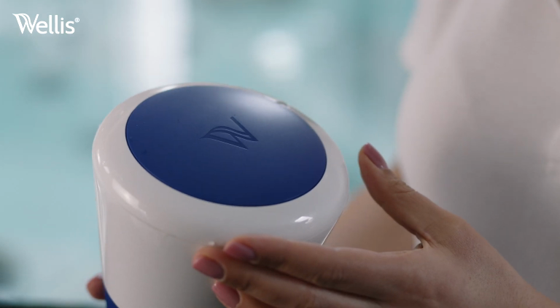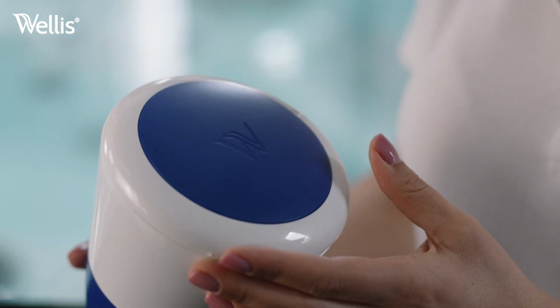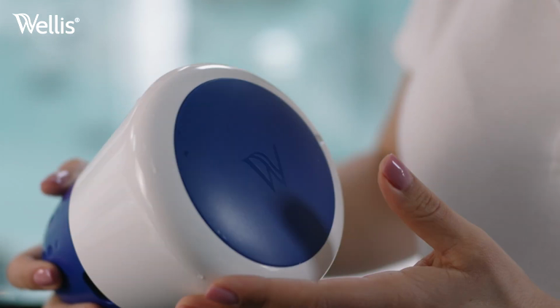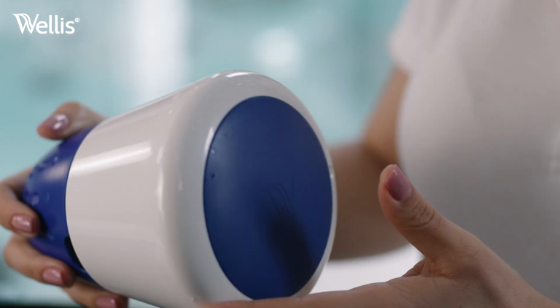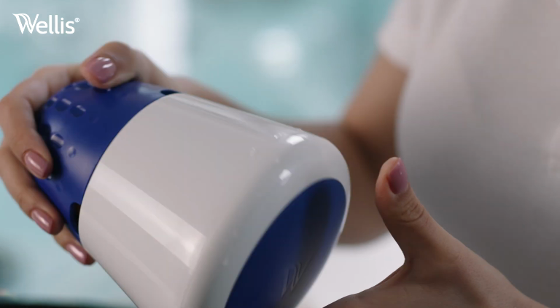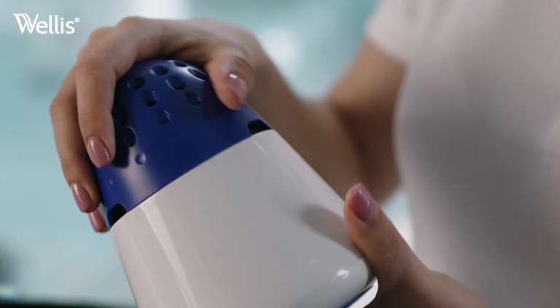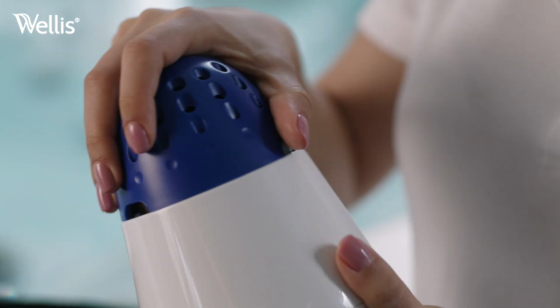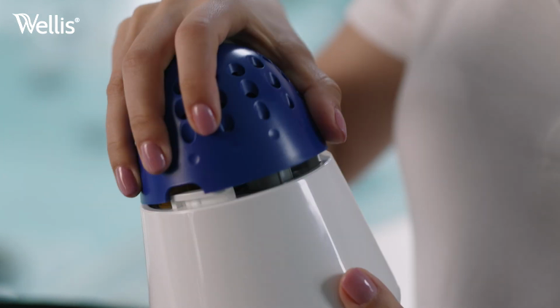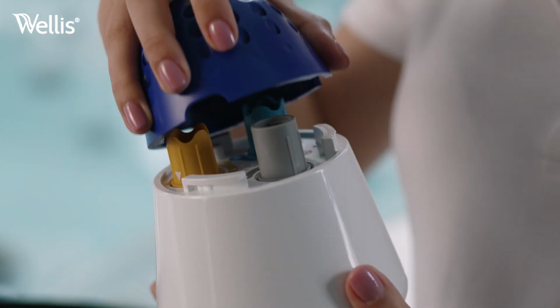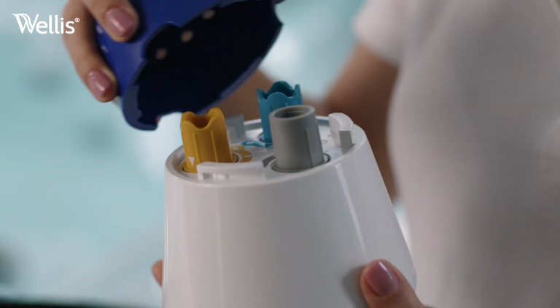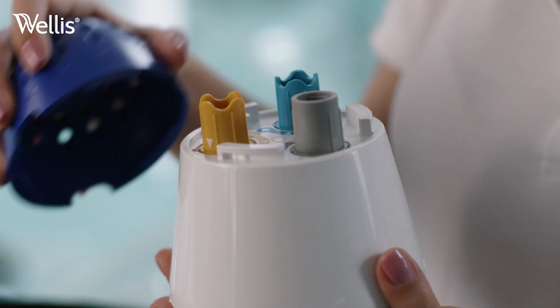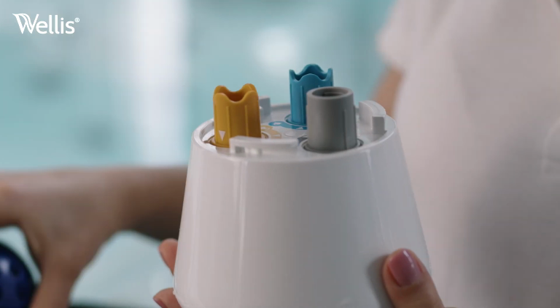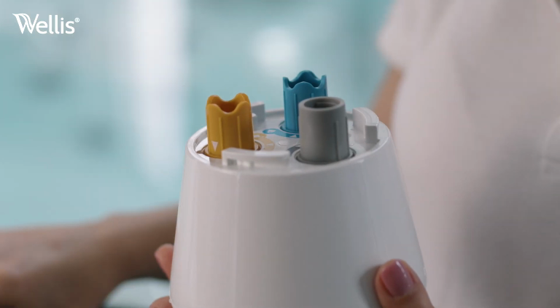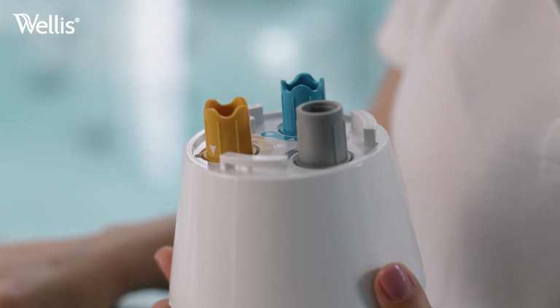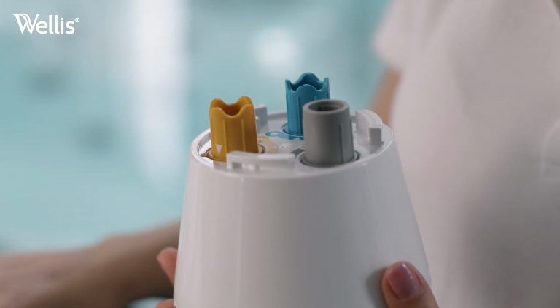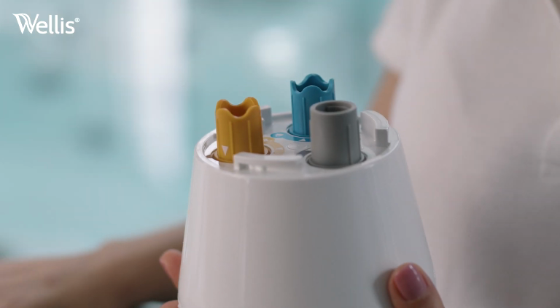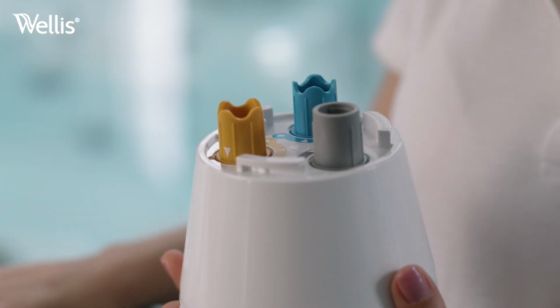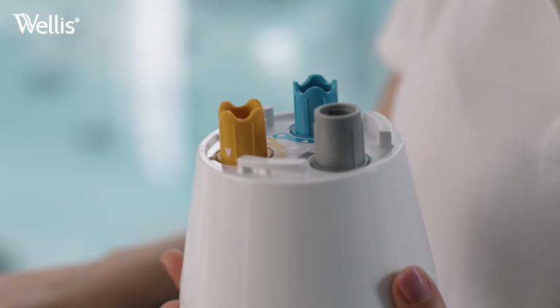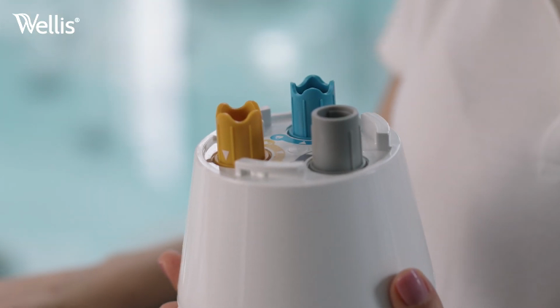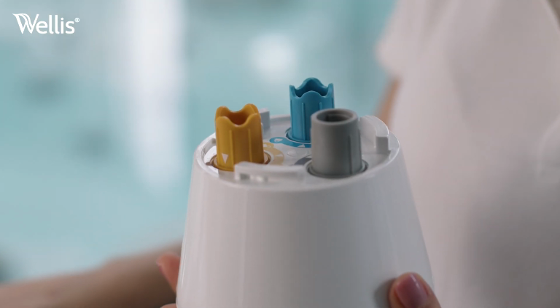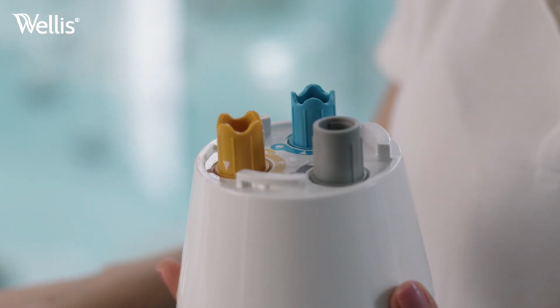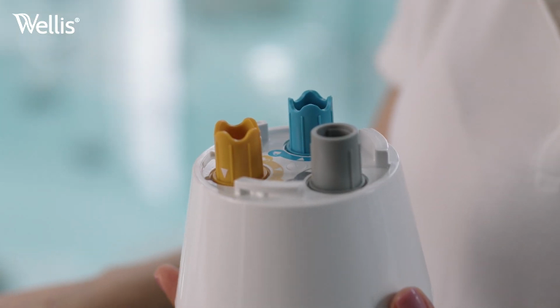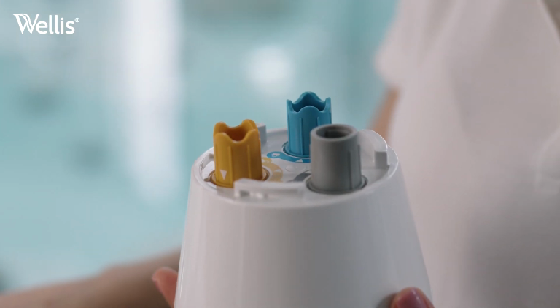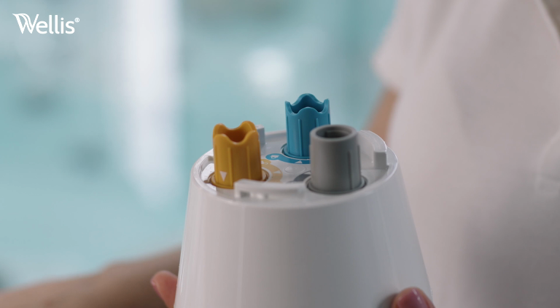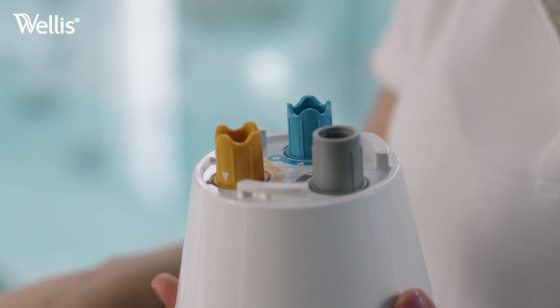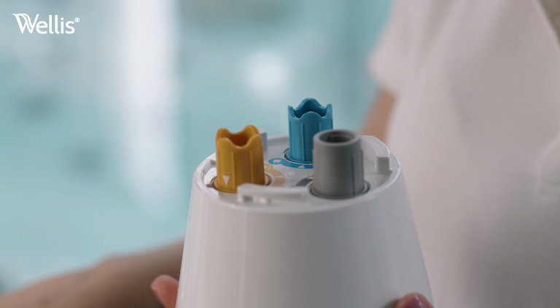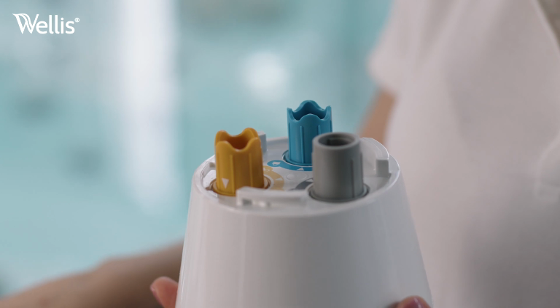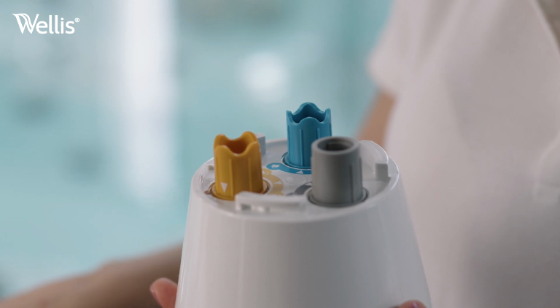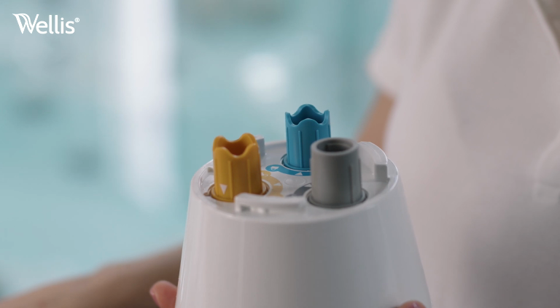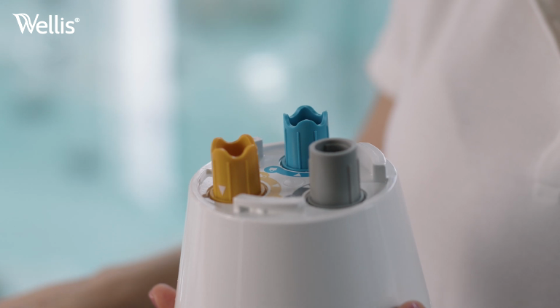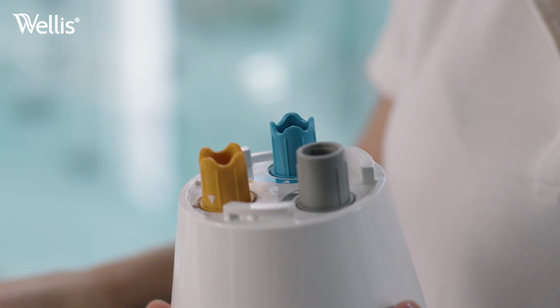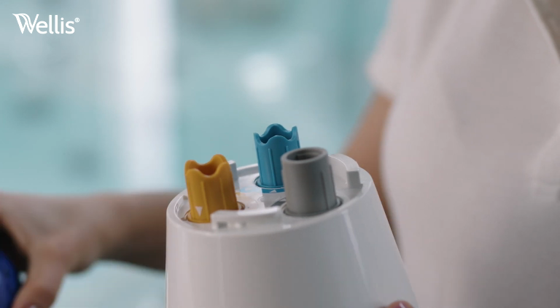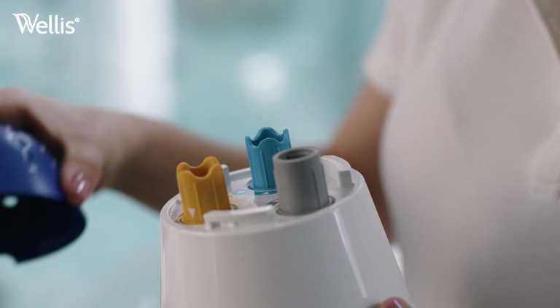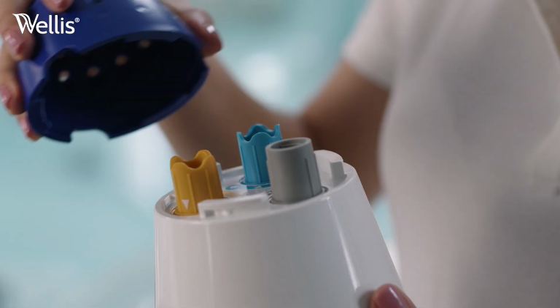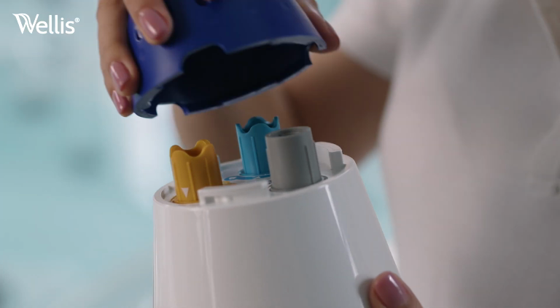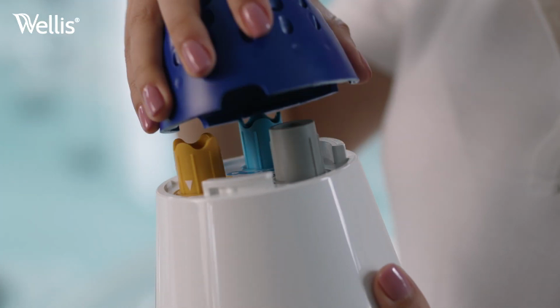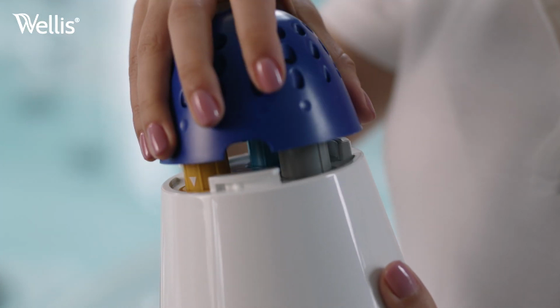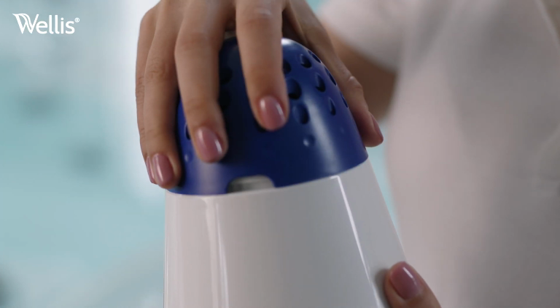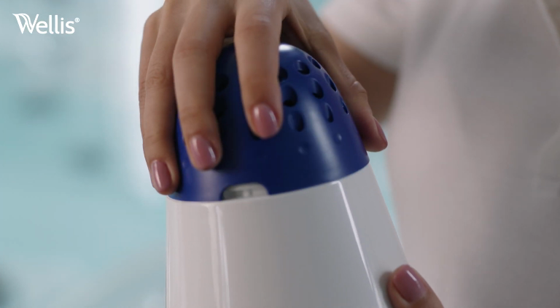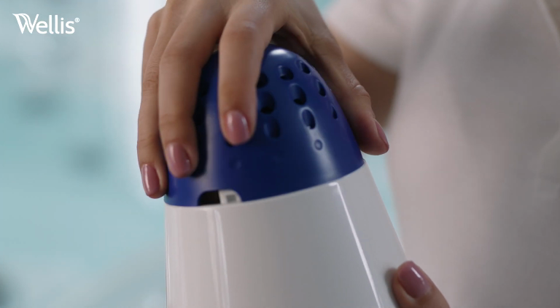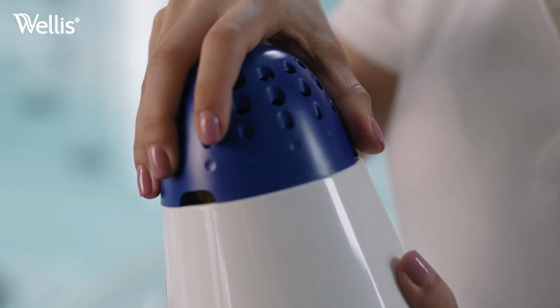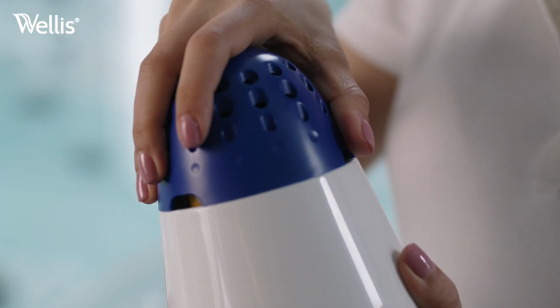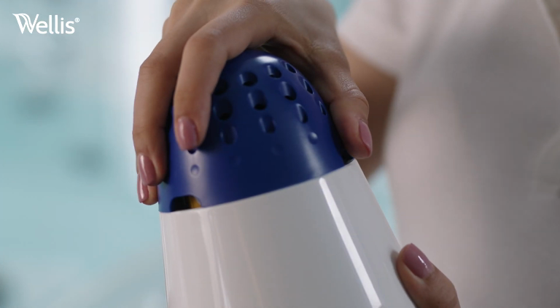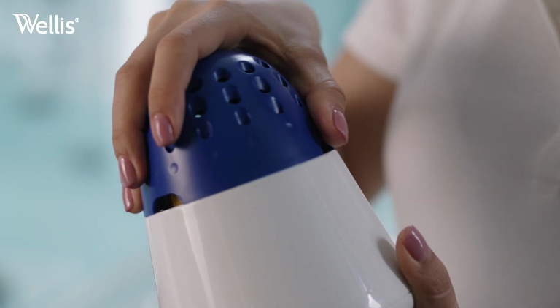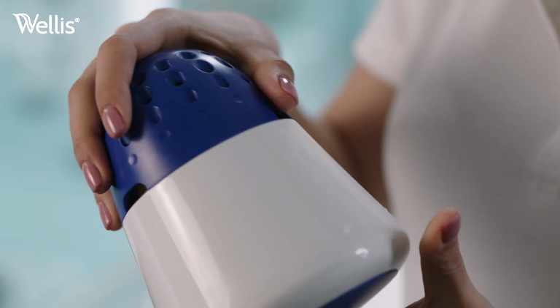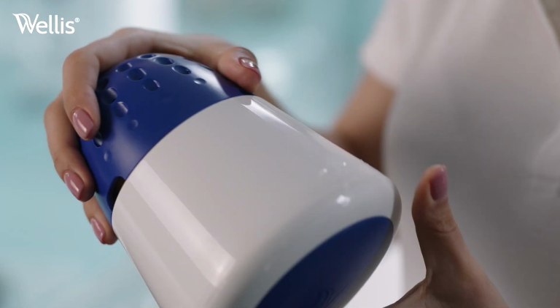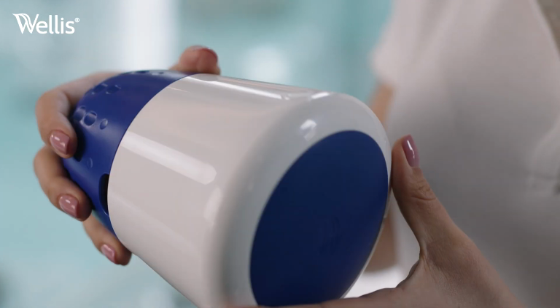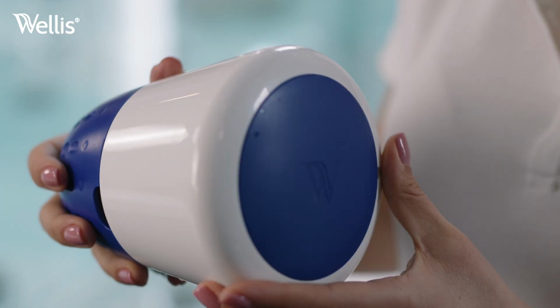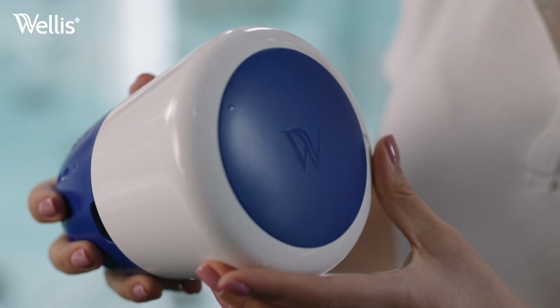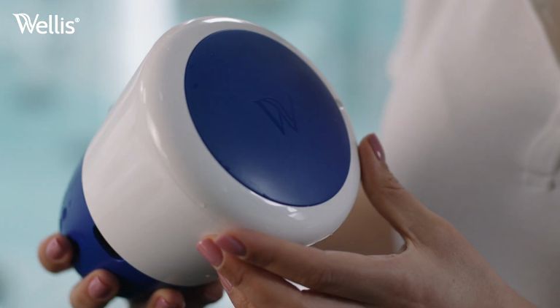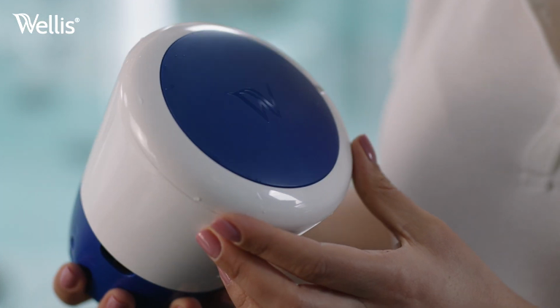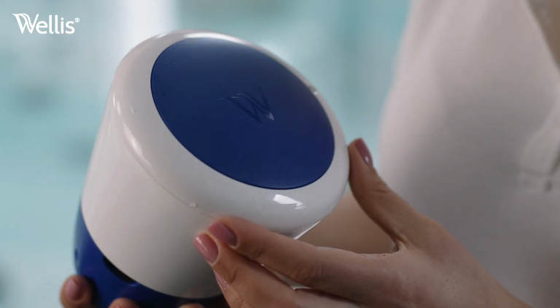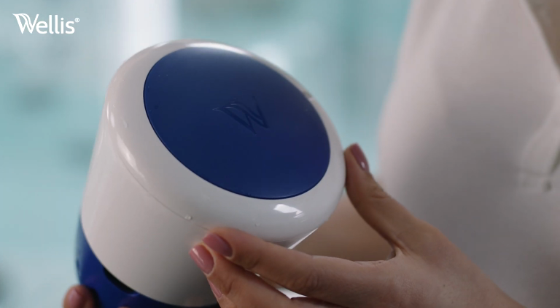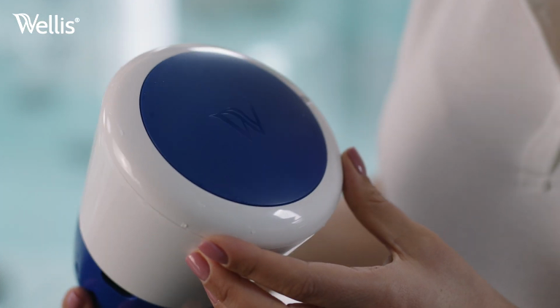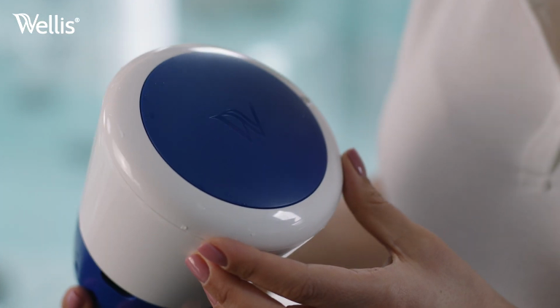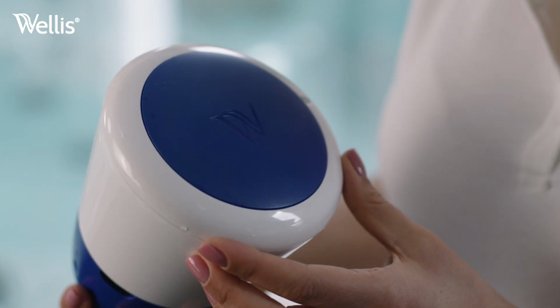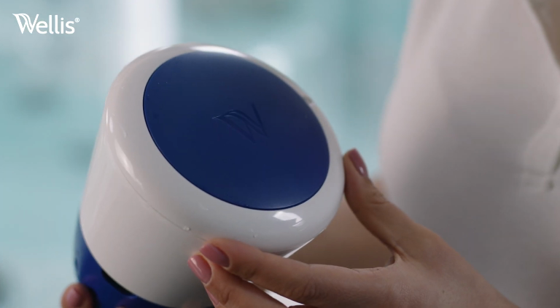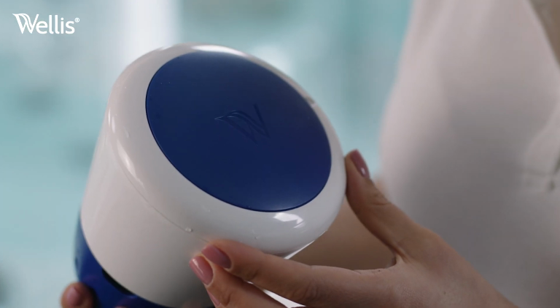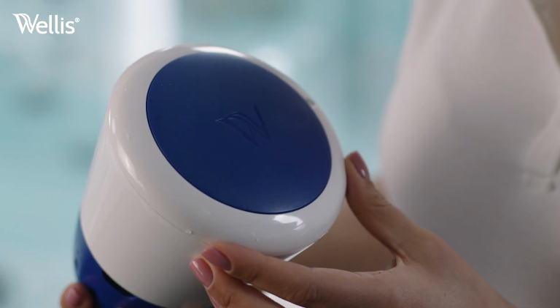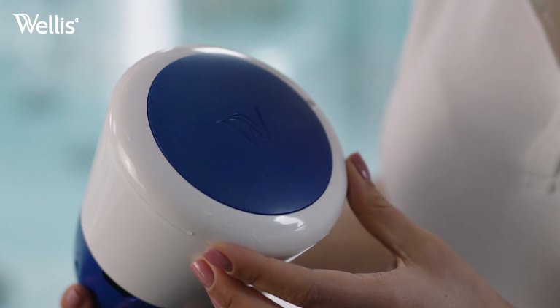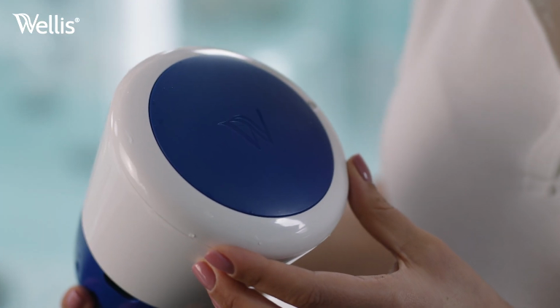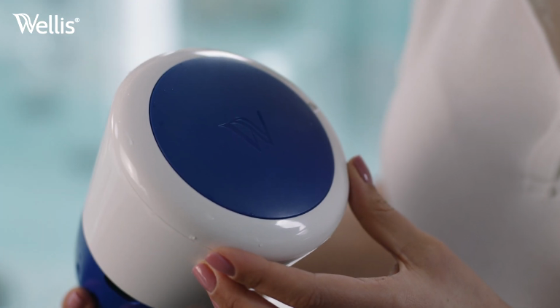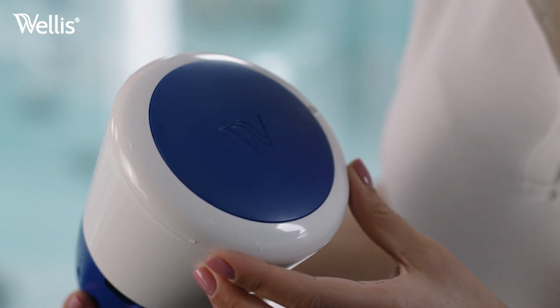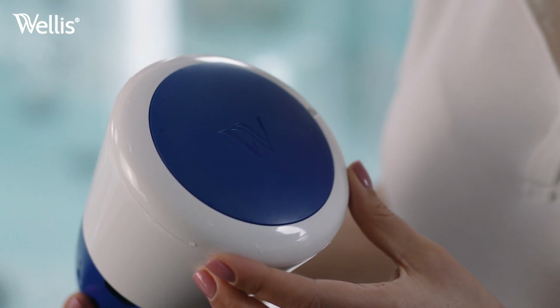Finally, take the covers off the WIS sensors and drop the device into the water so that all the sensors are immersed.